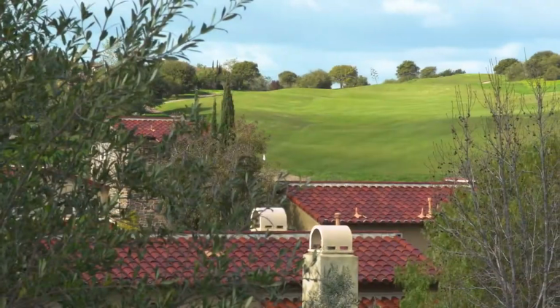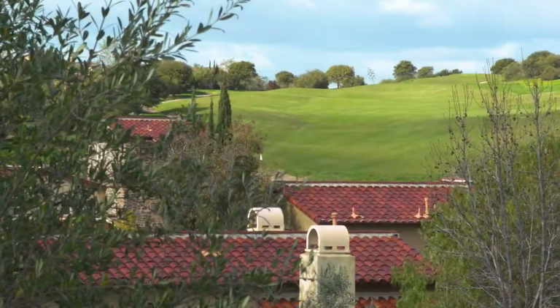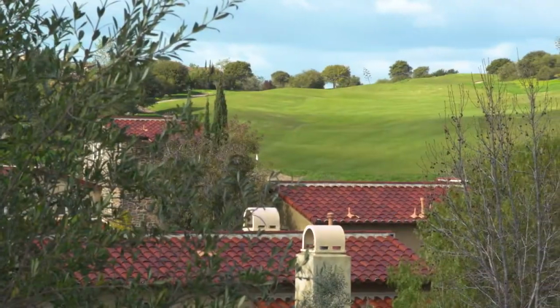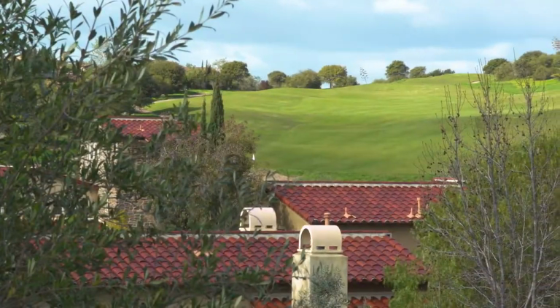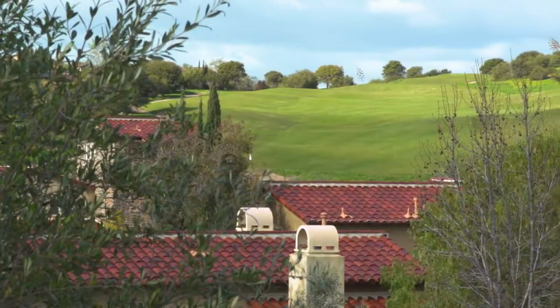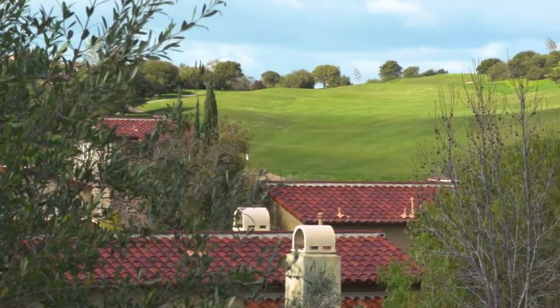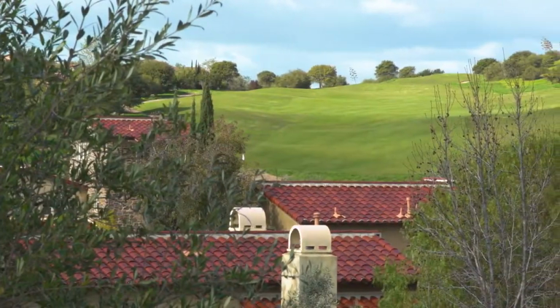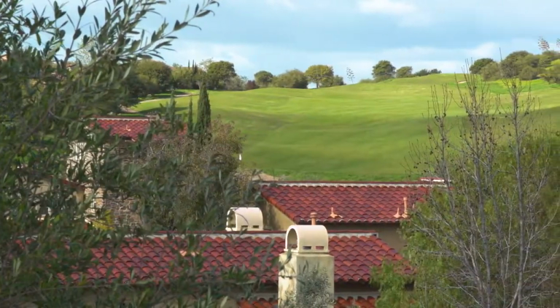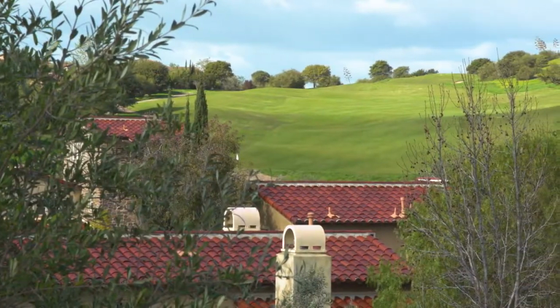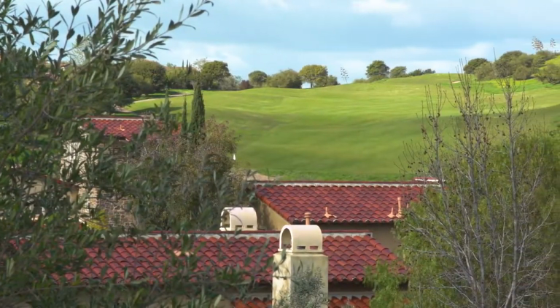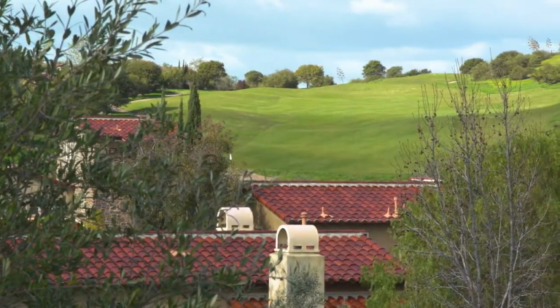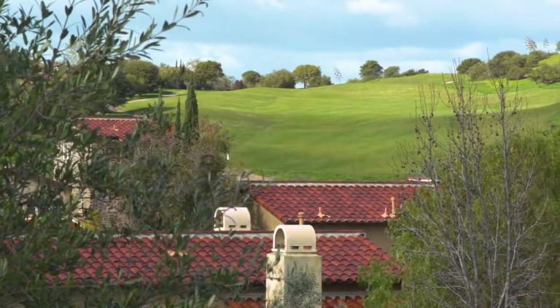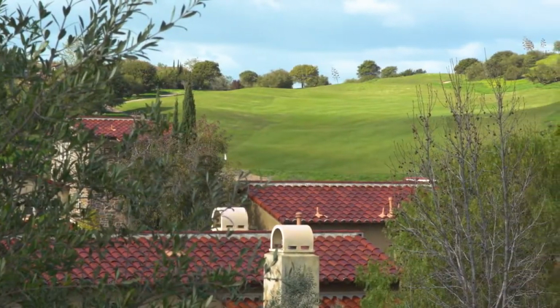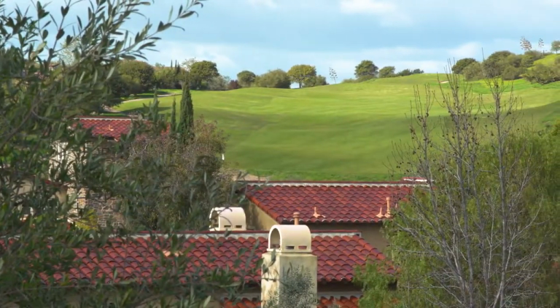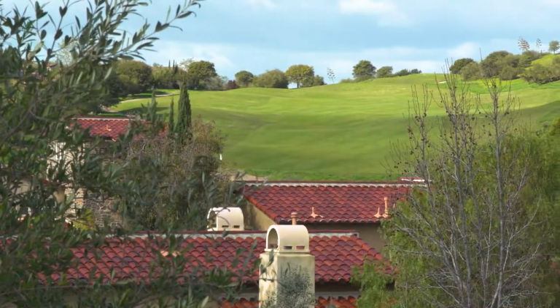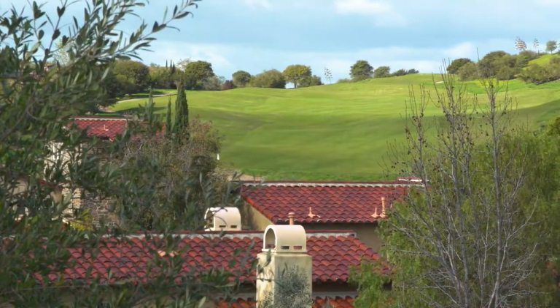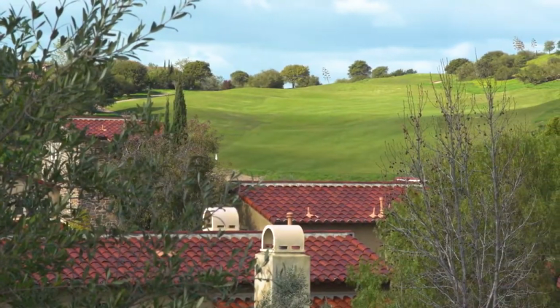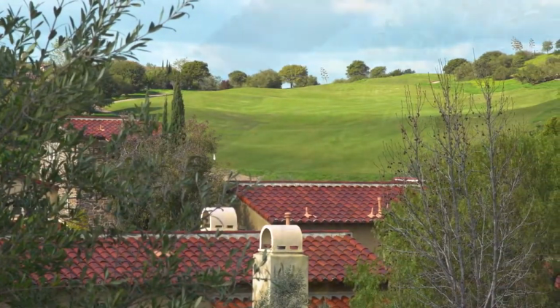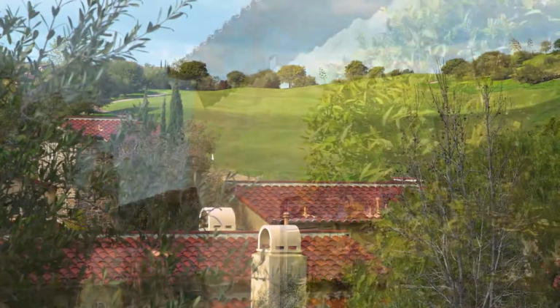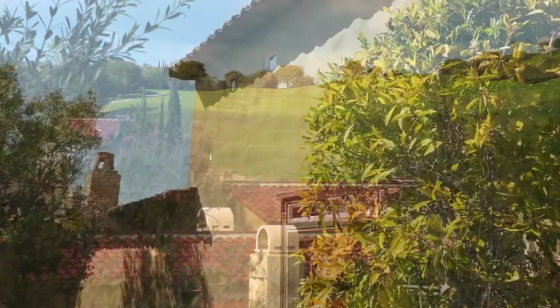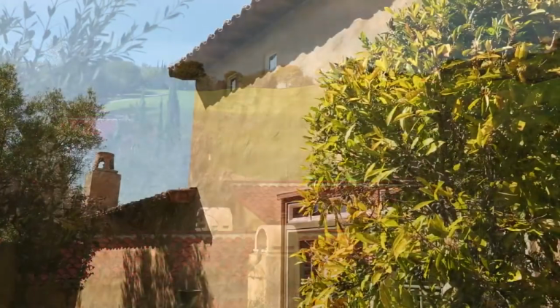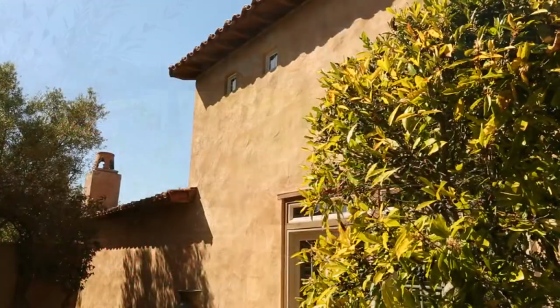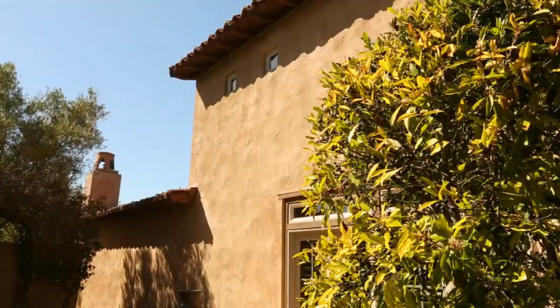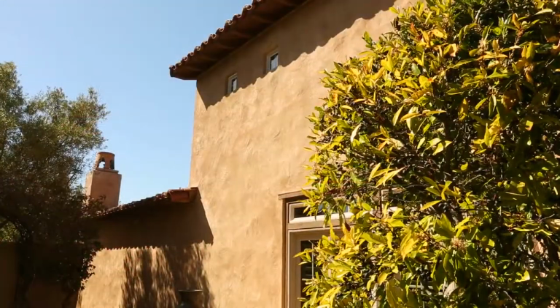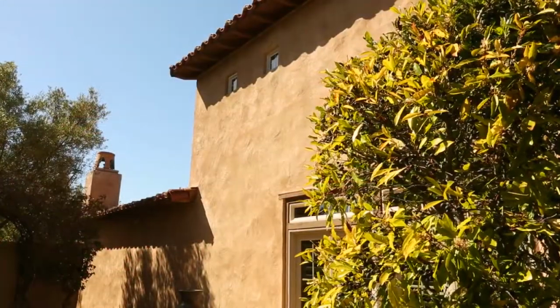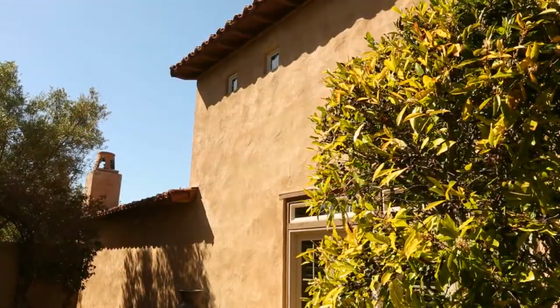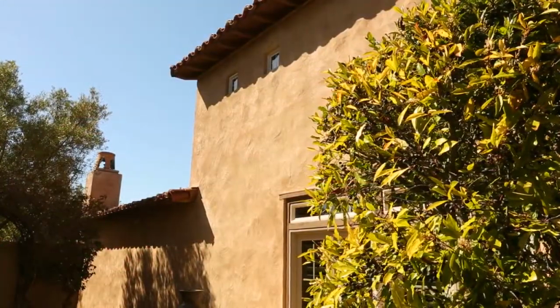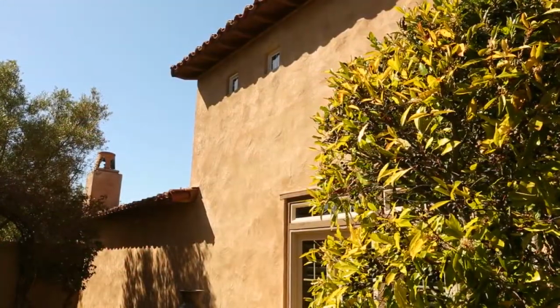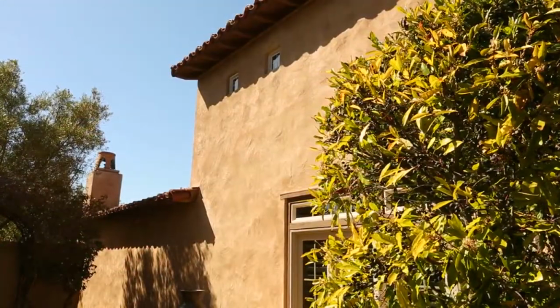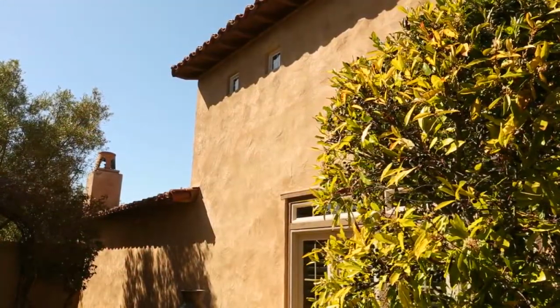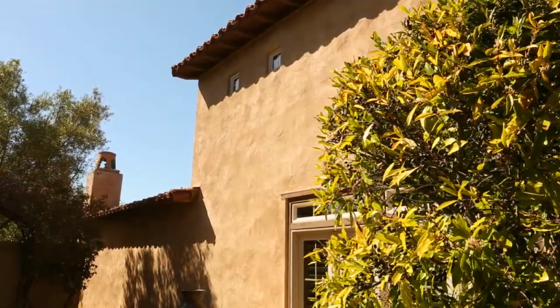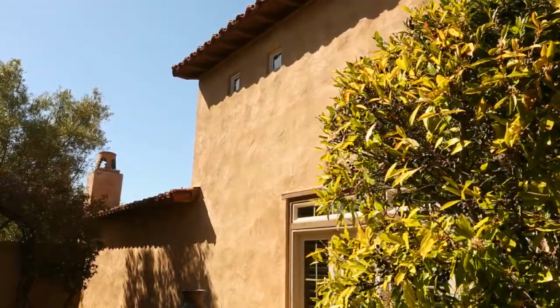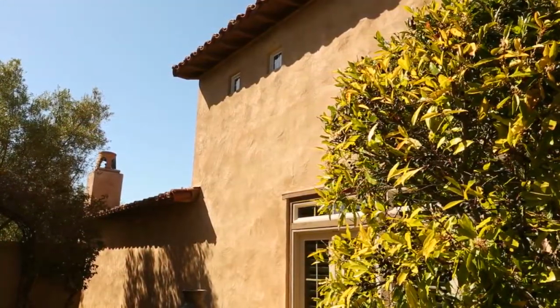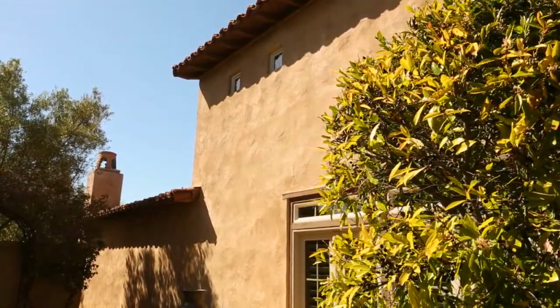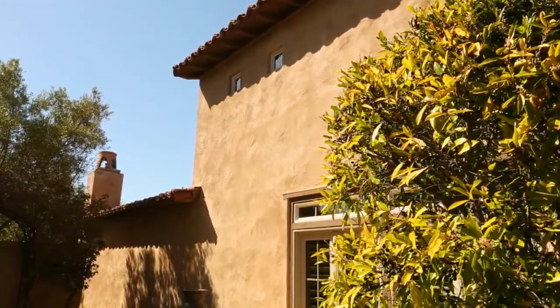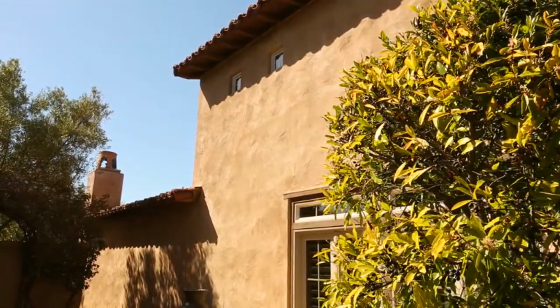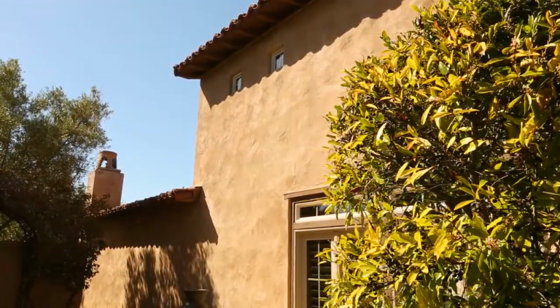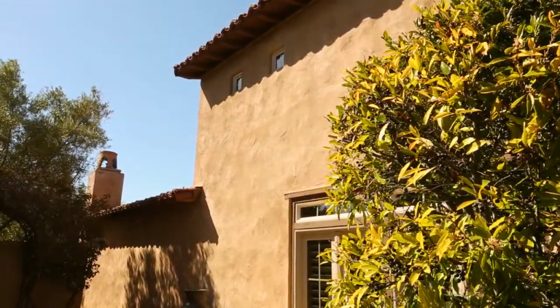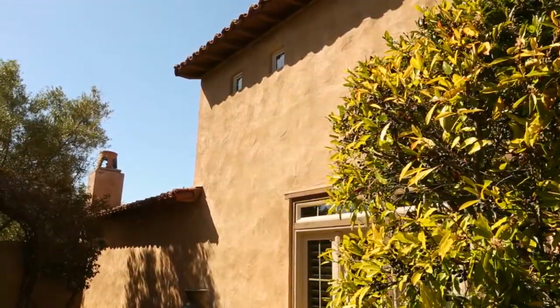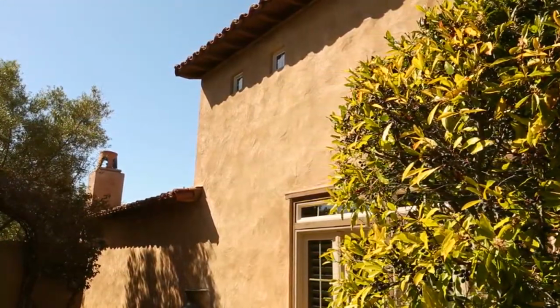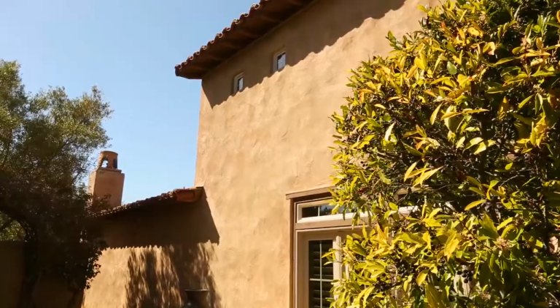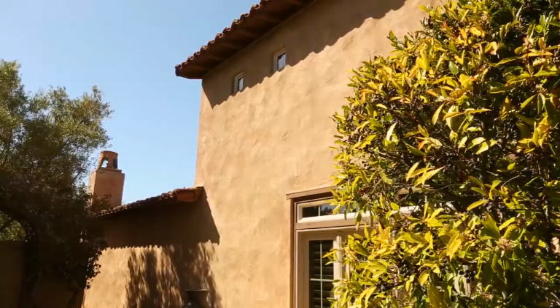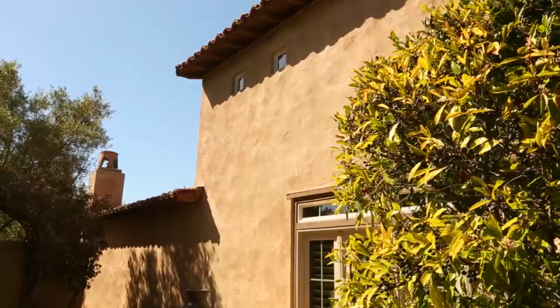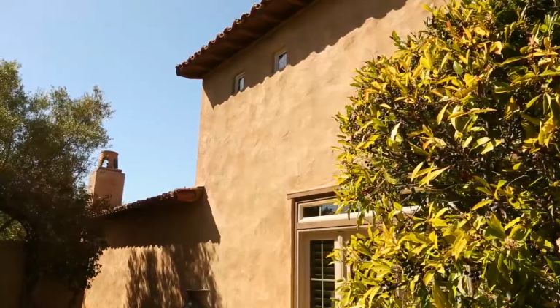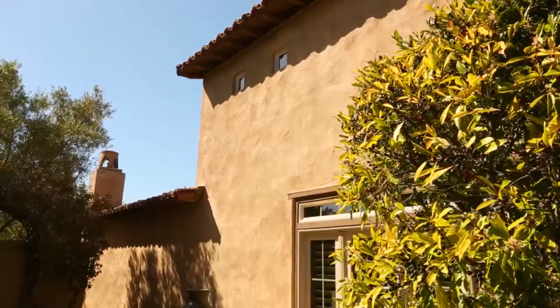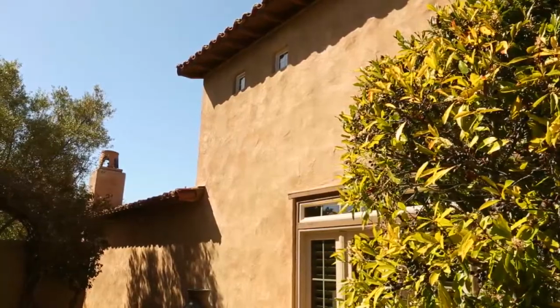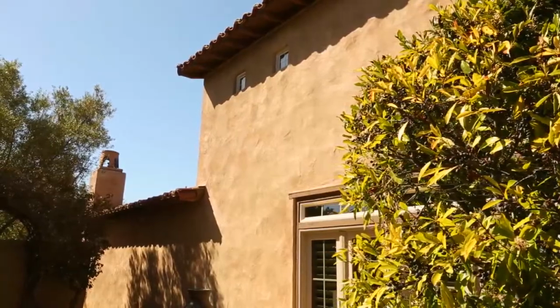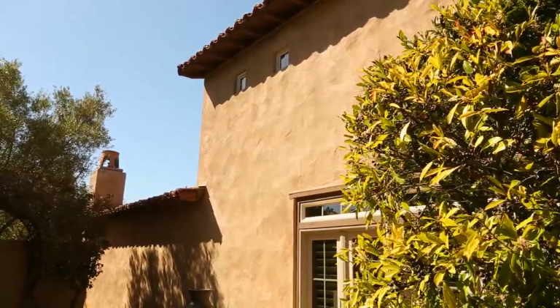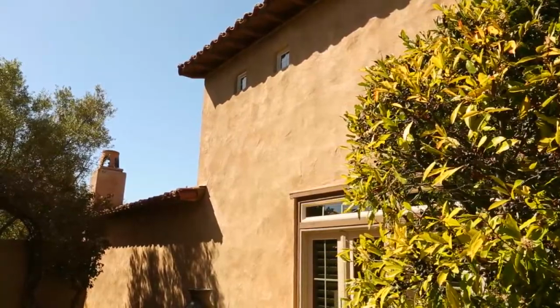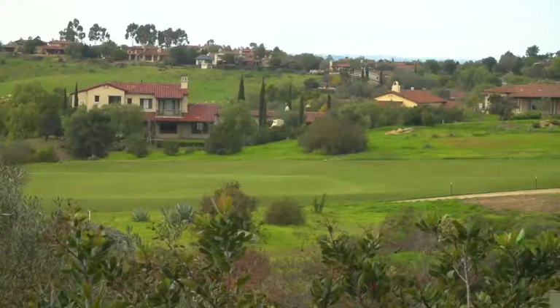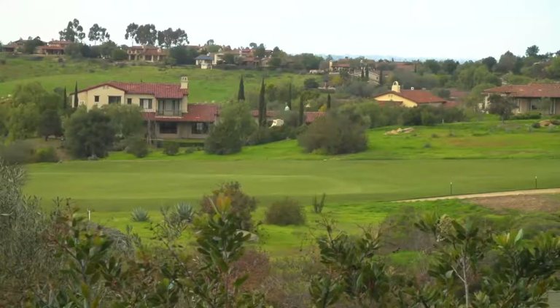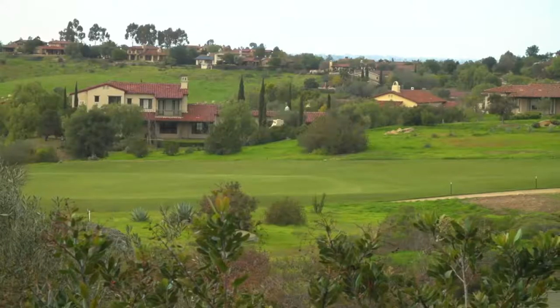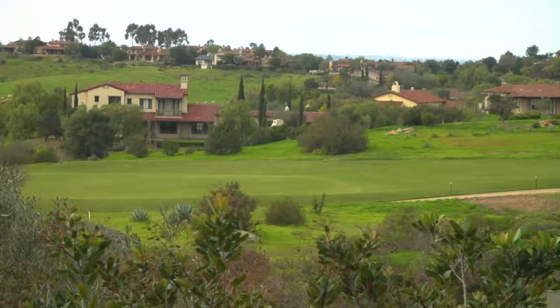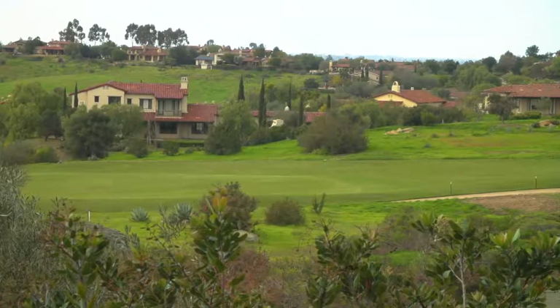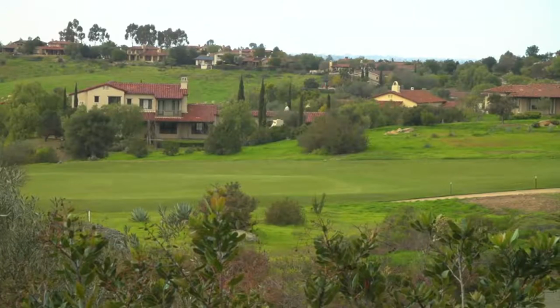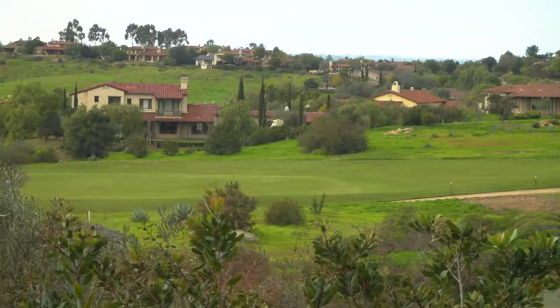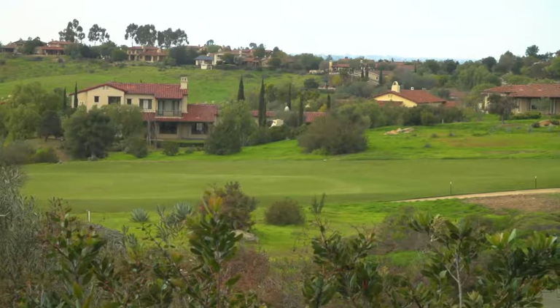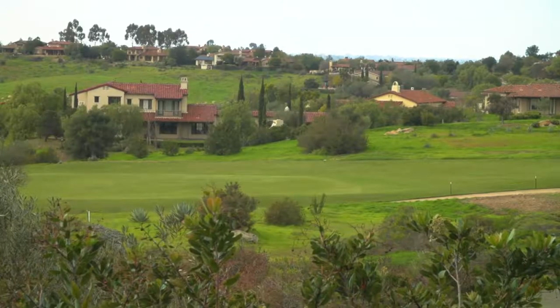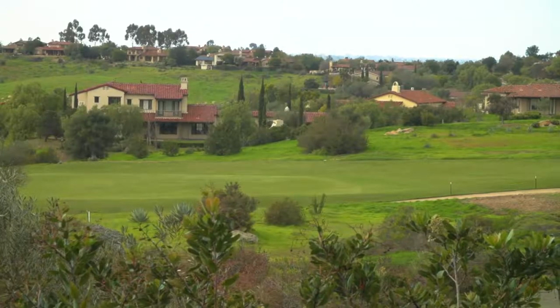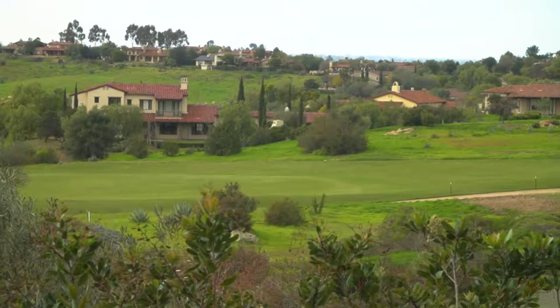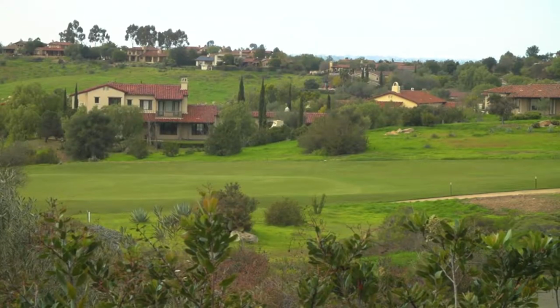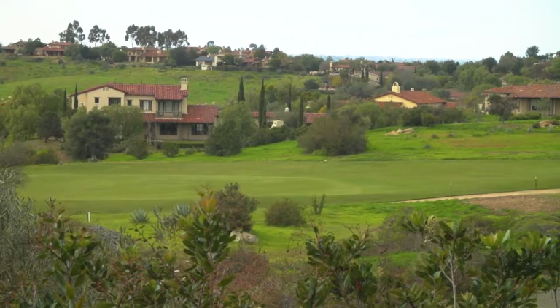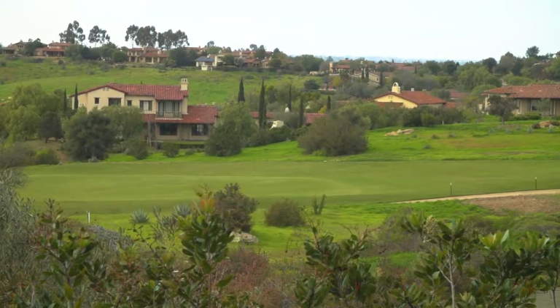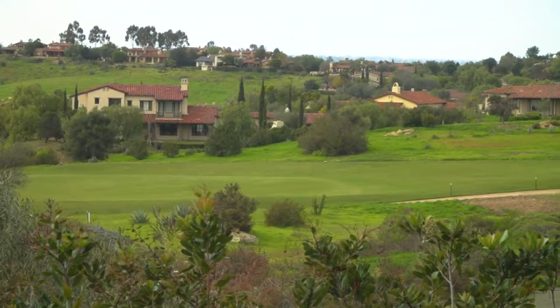Enjoy spectacular views of the golf course, the stunning architecture of nearby homes, and the natural open spaces.